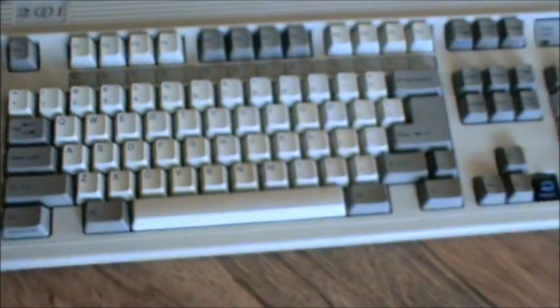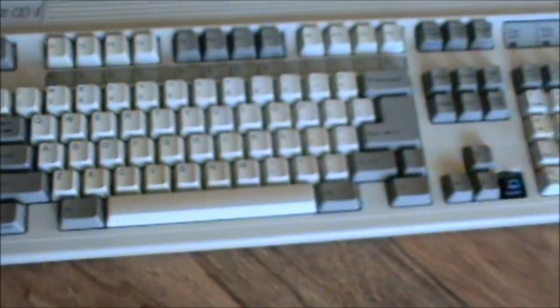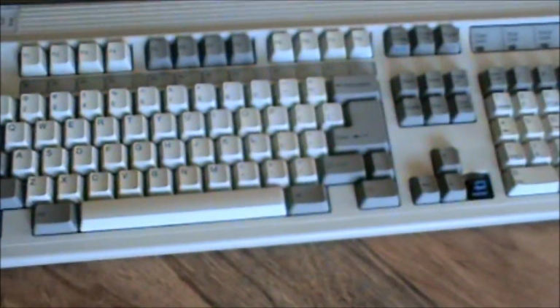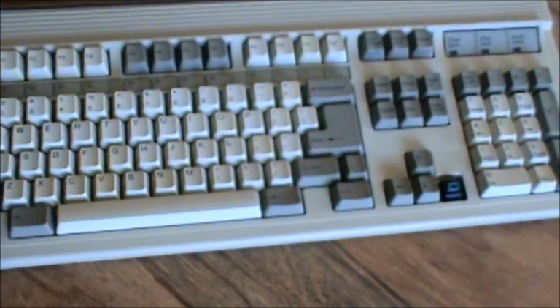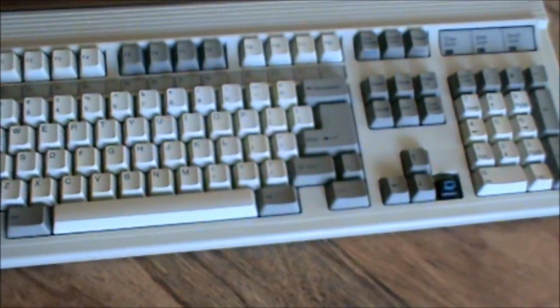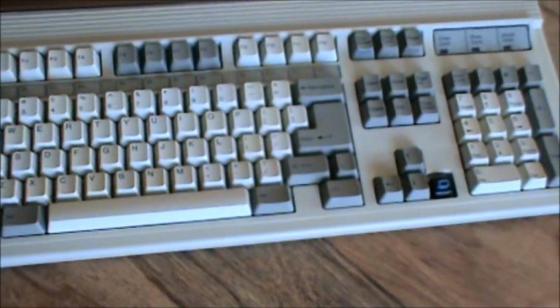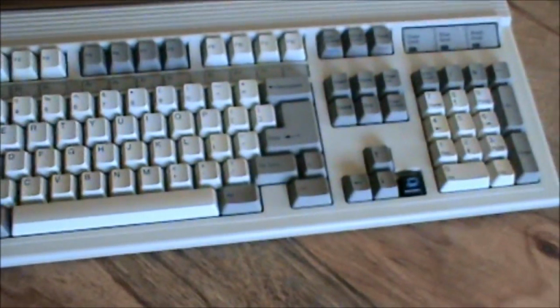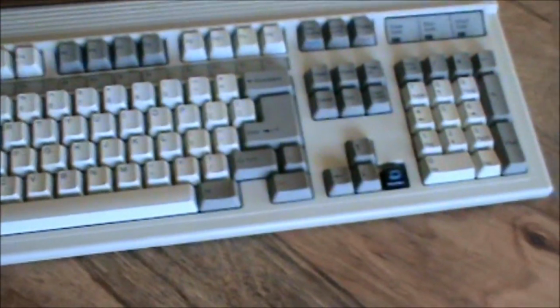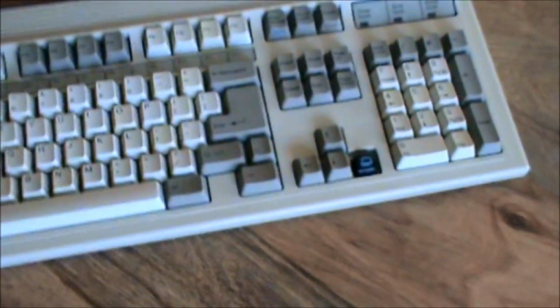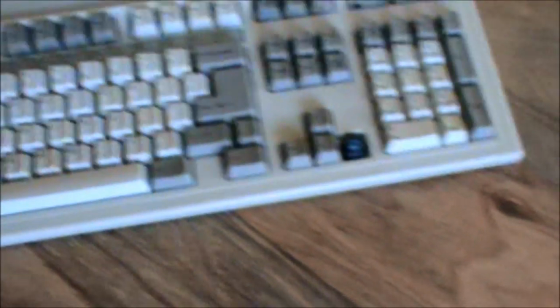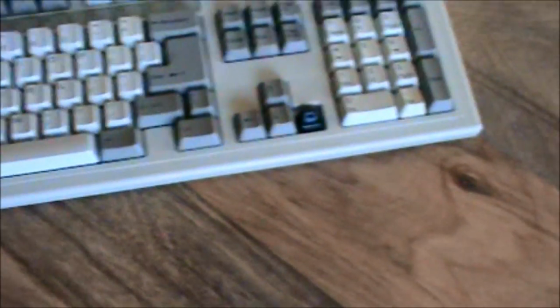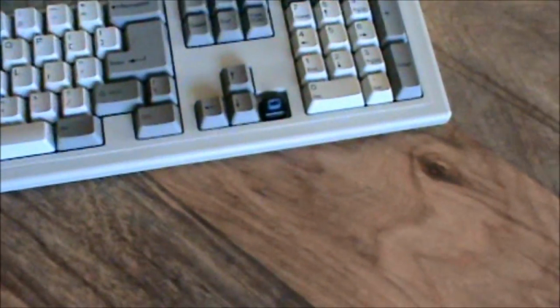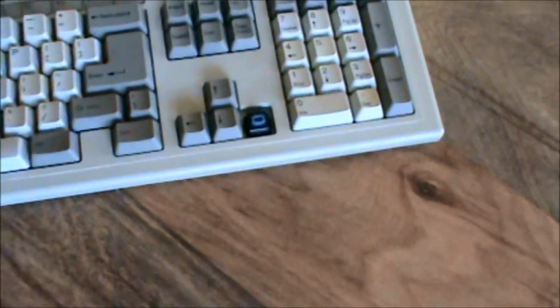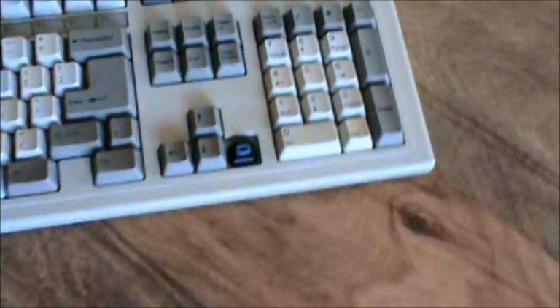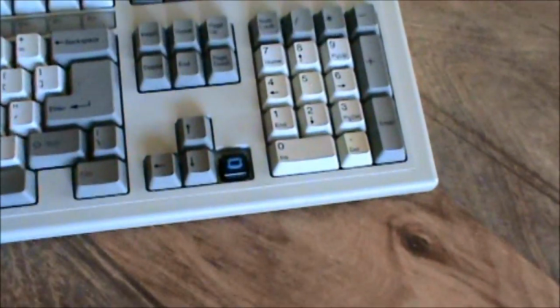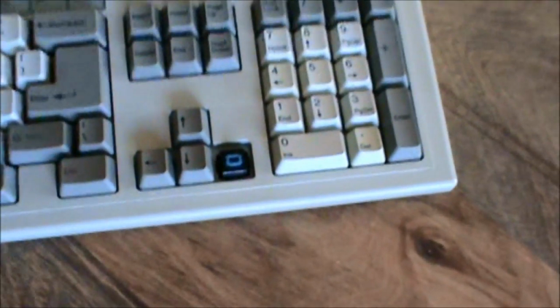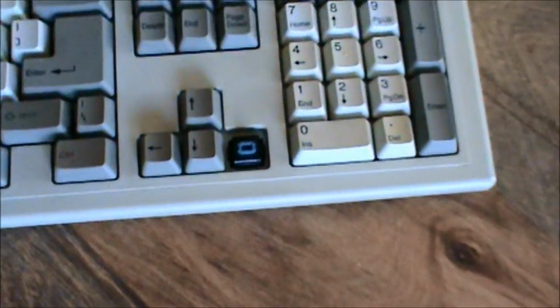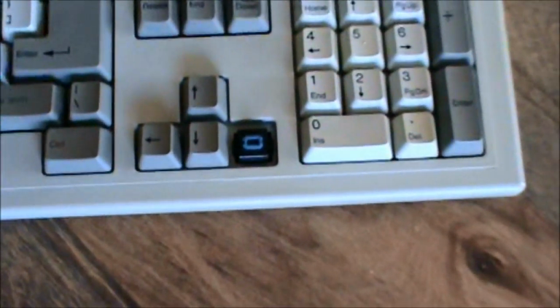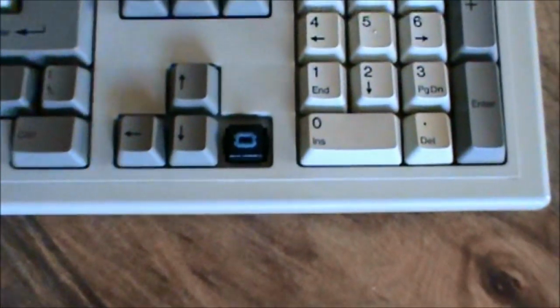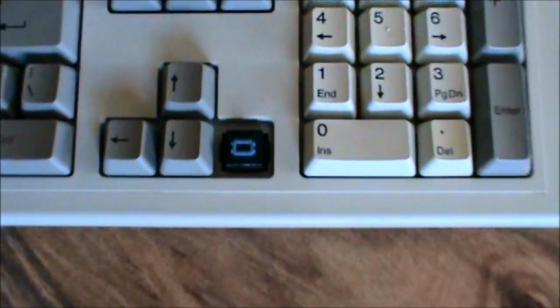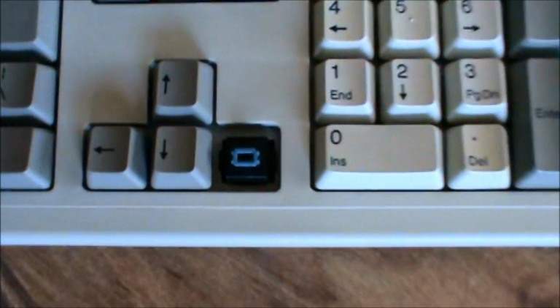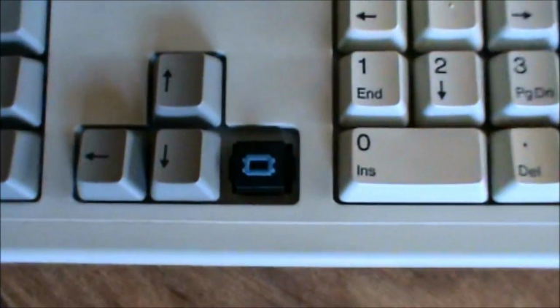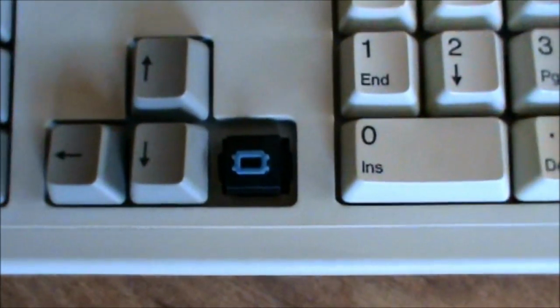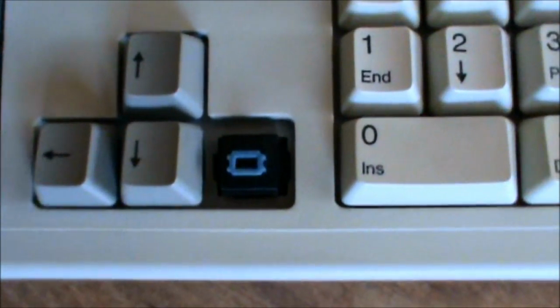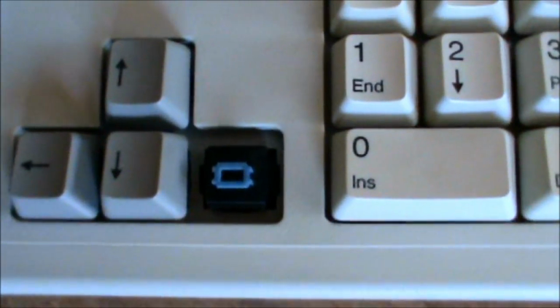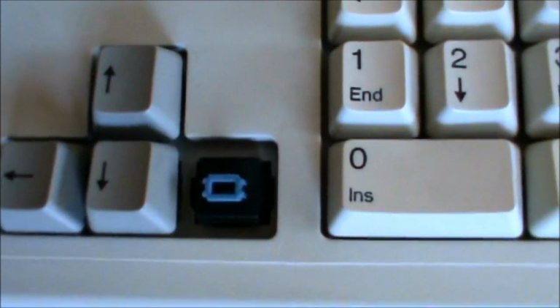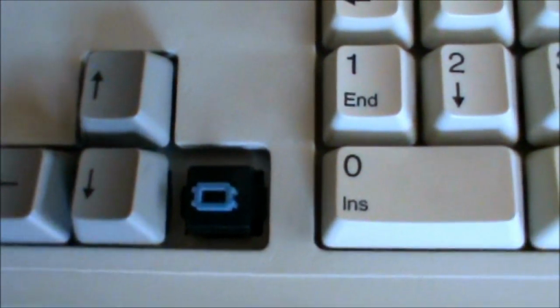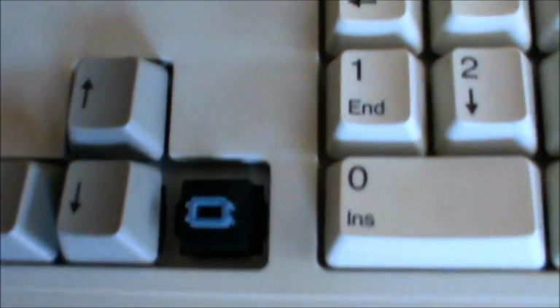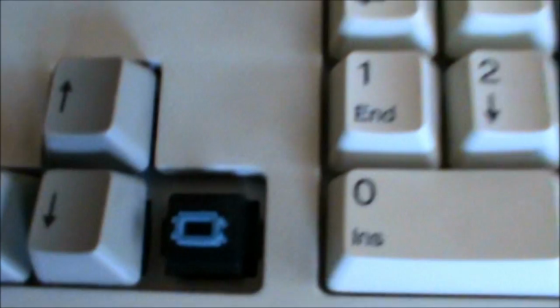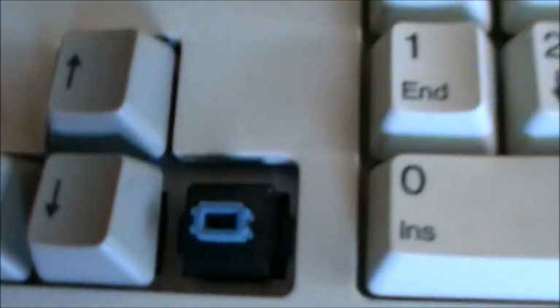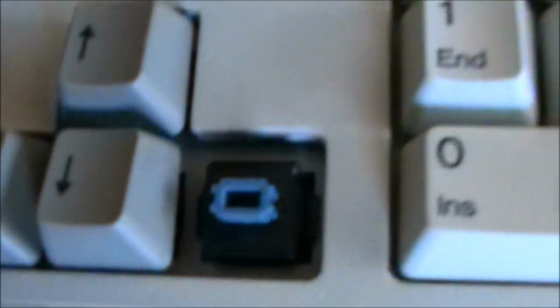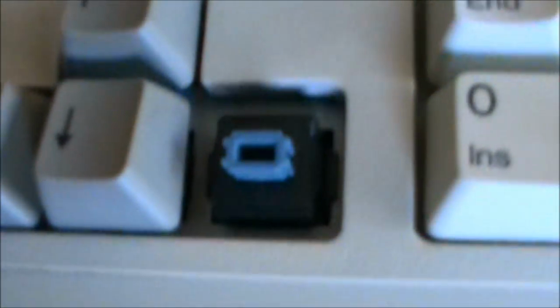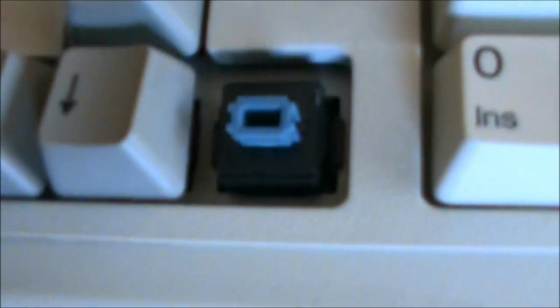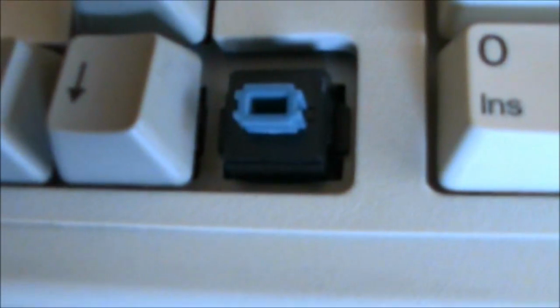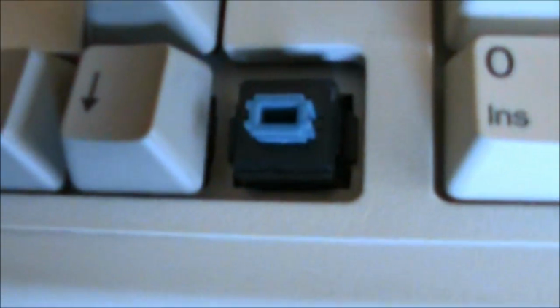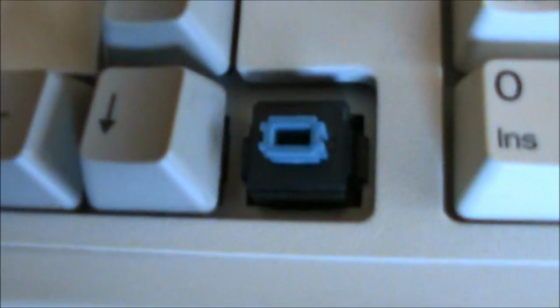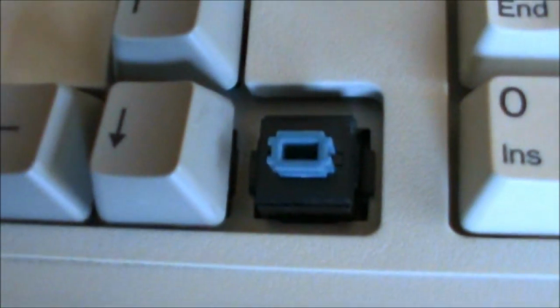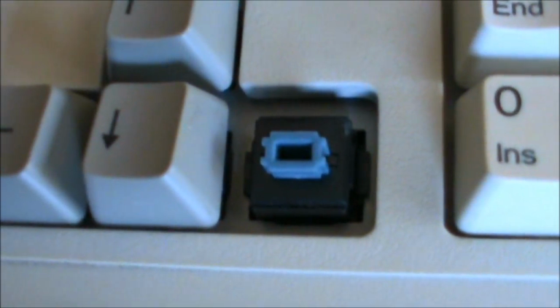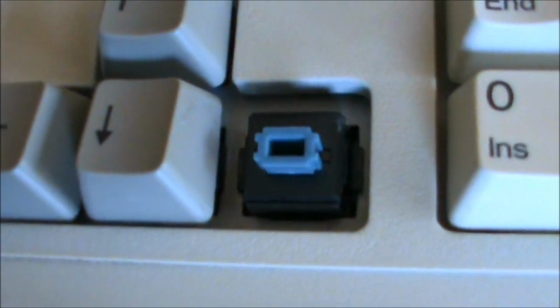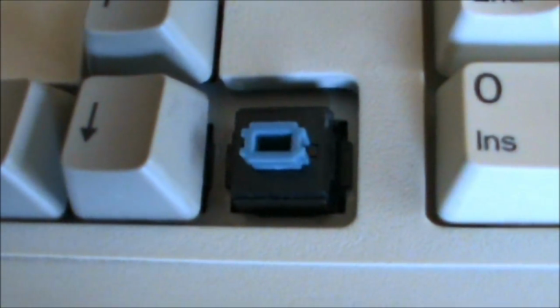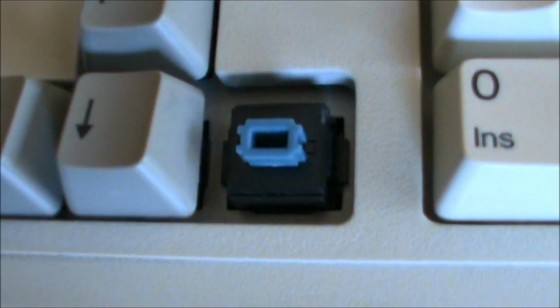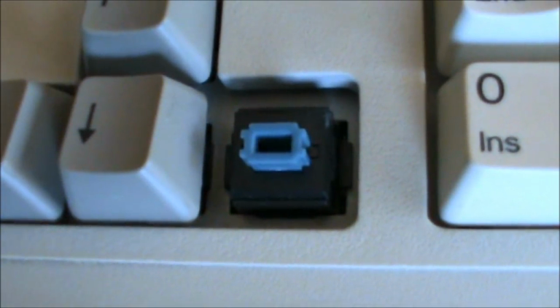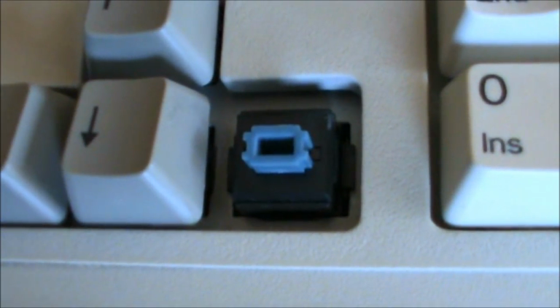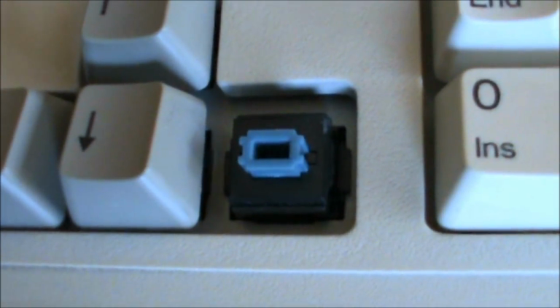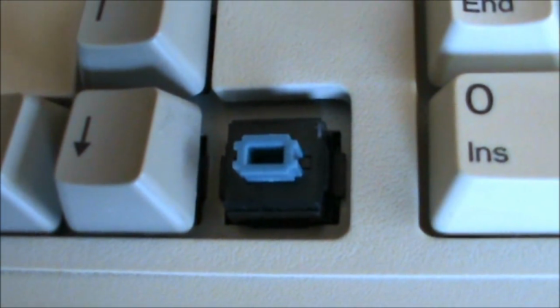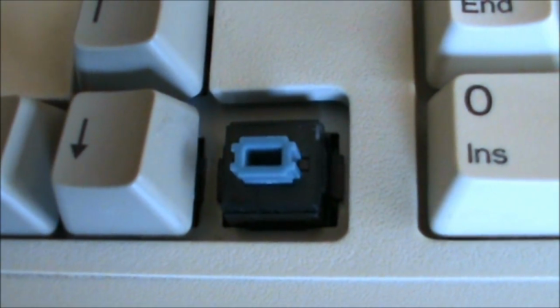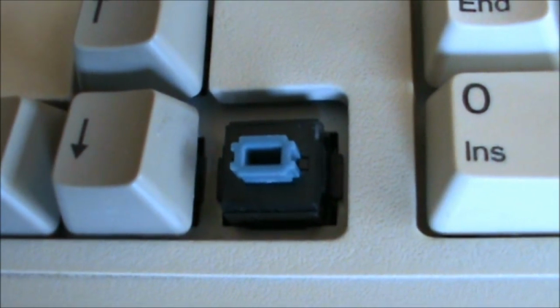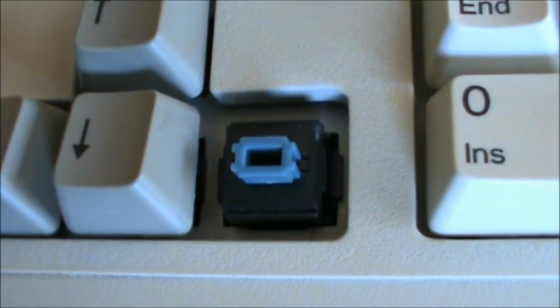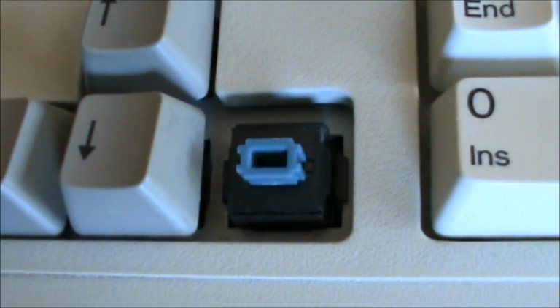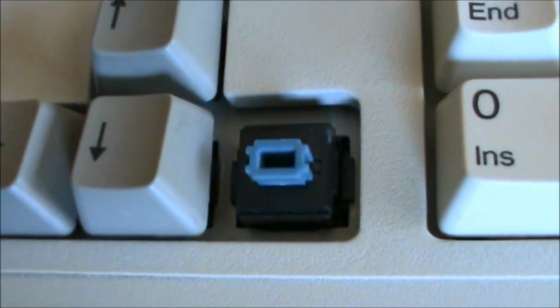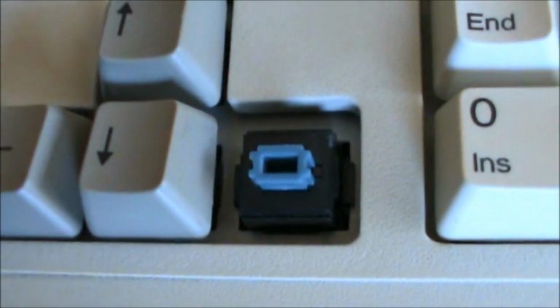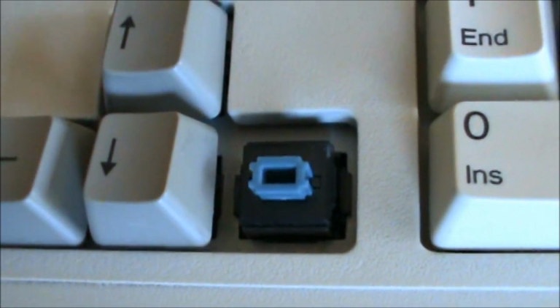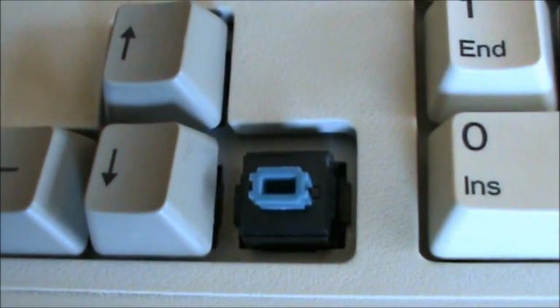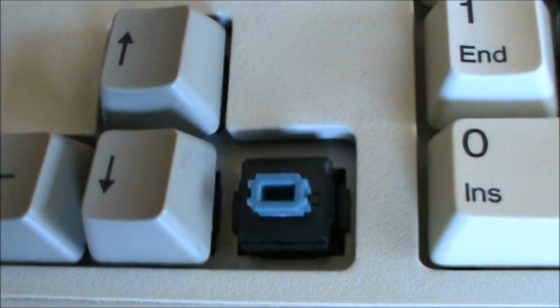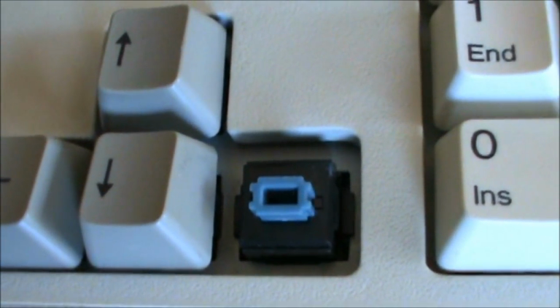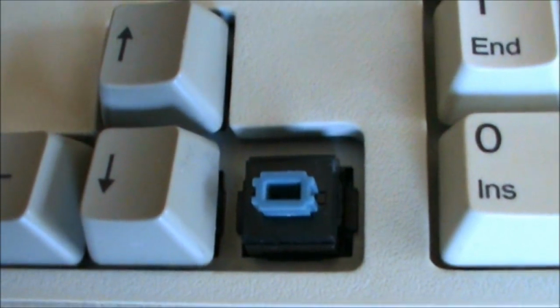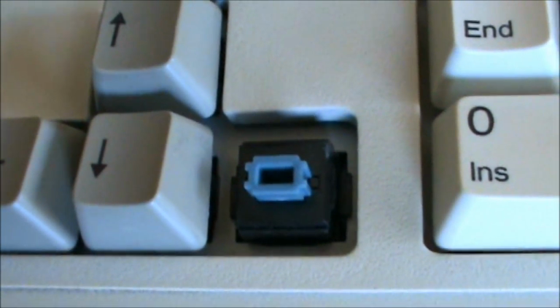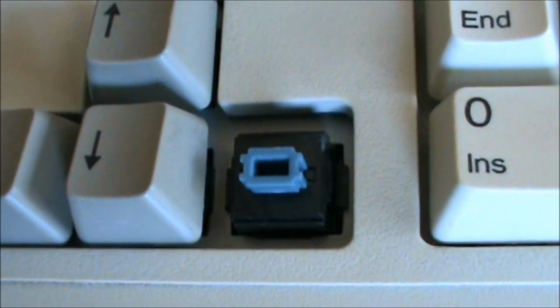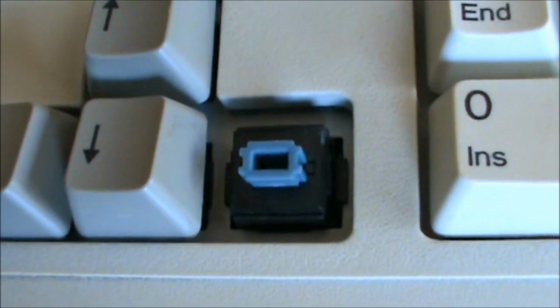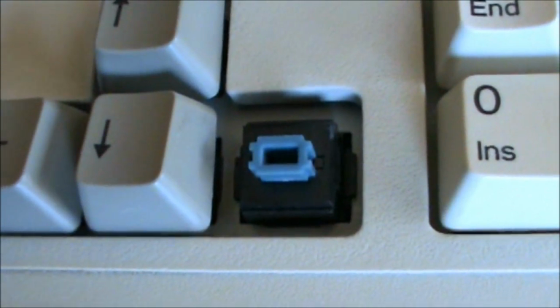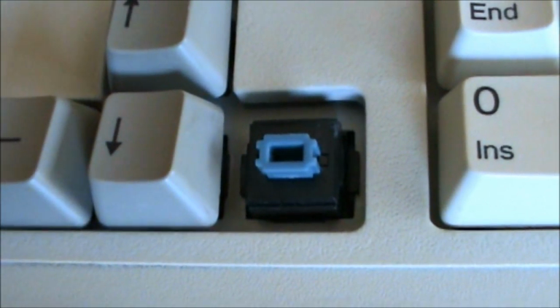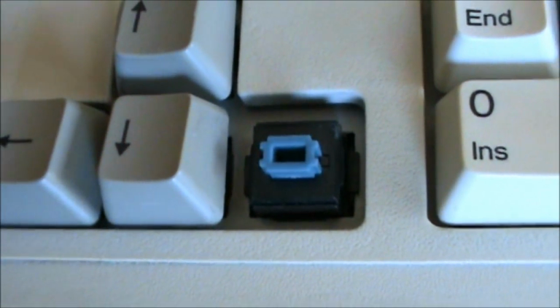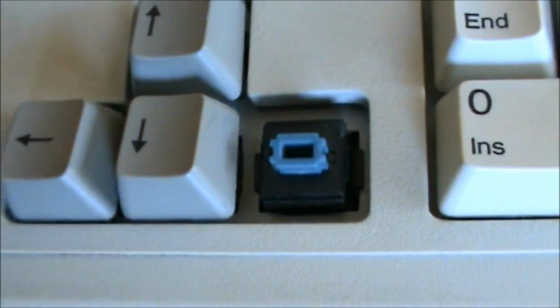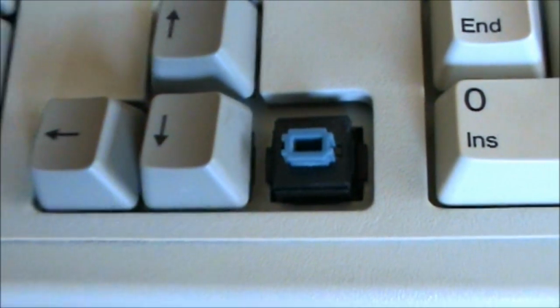It has Blue Alps switches. They're clicky and tactile. They're really nice — they're my favorite switch.